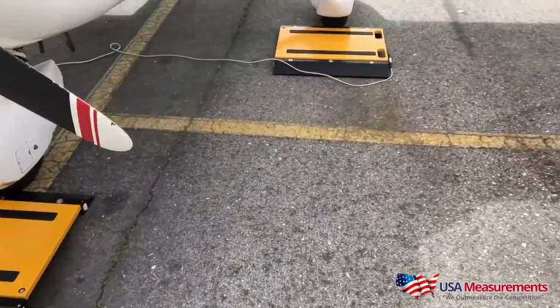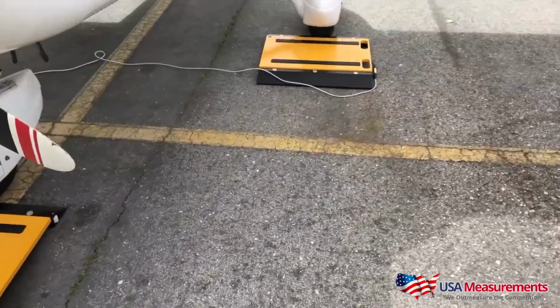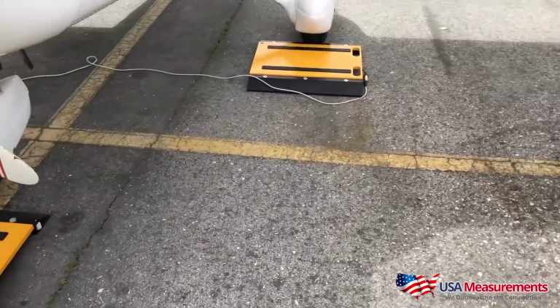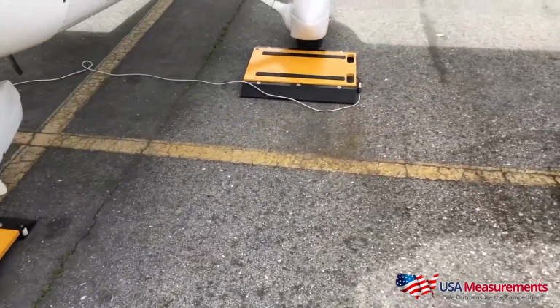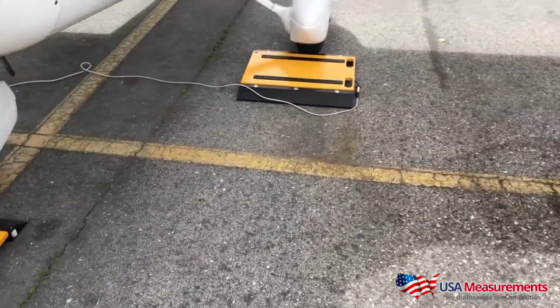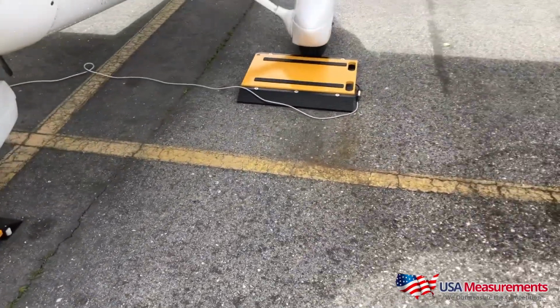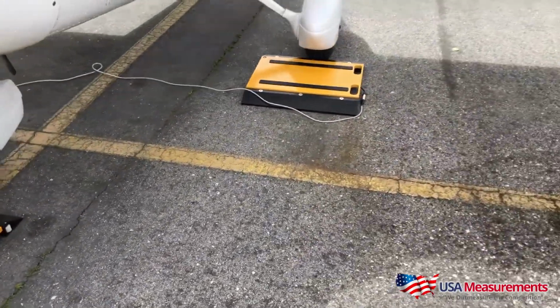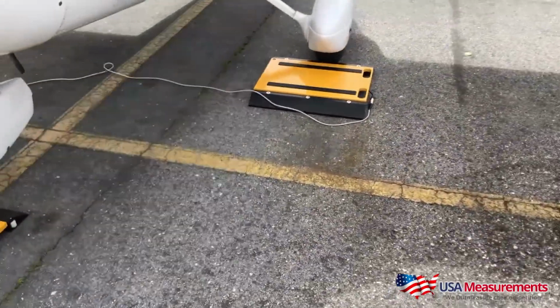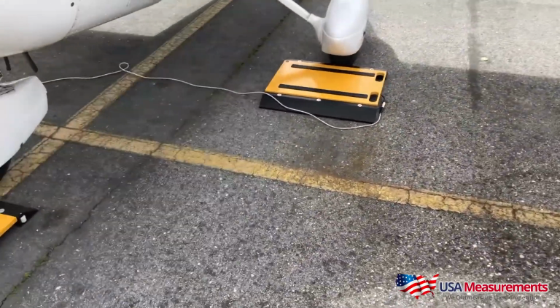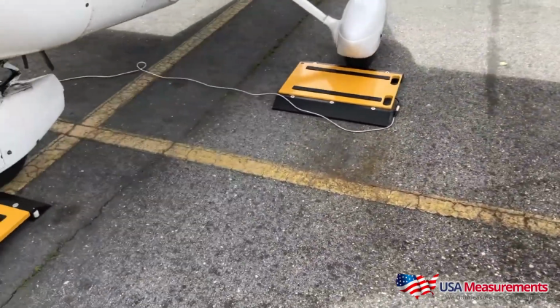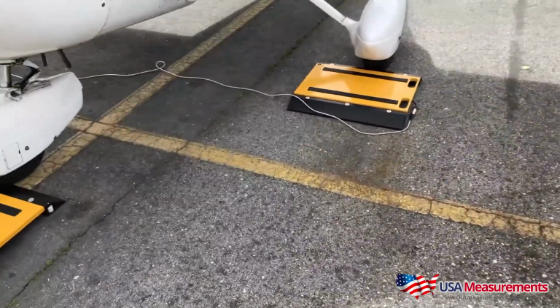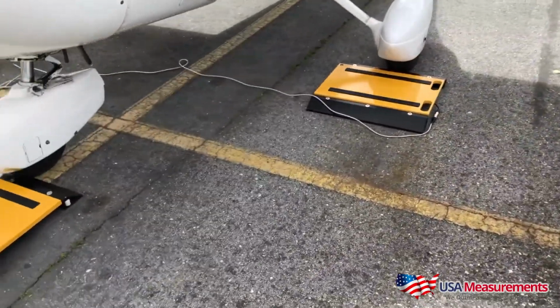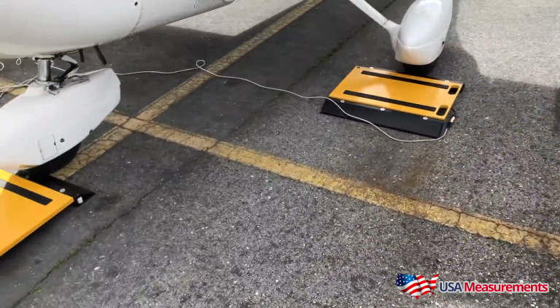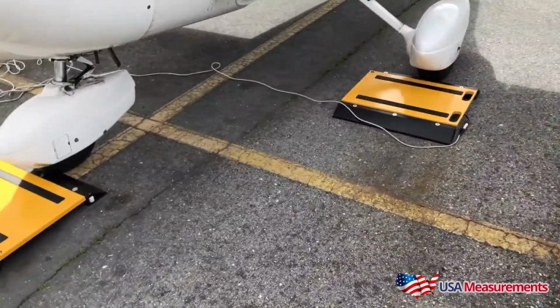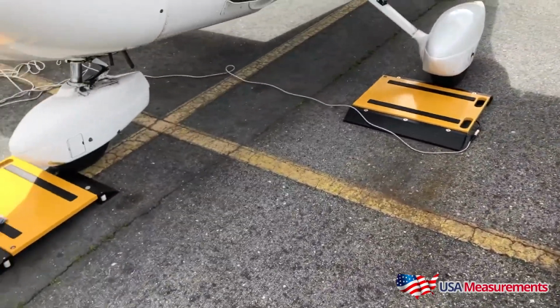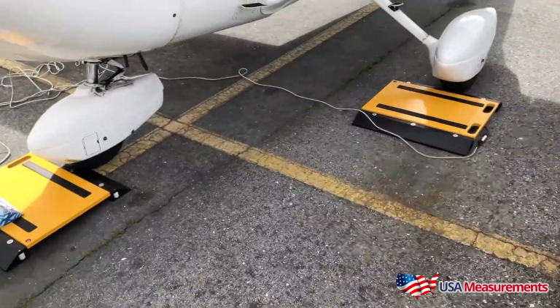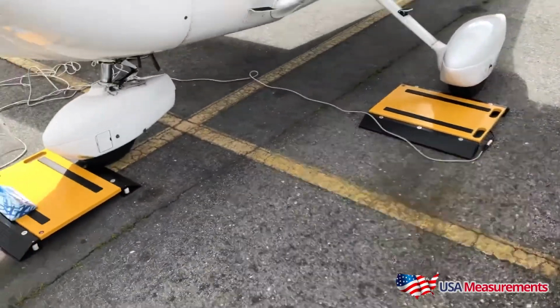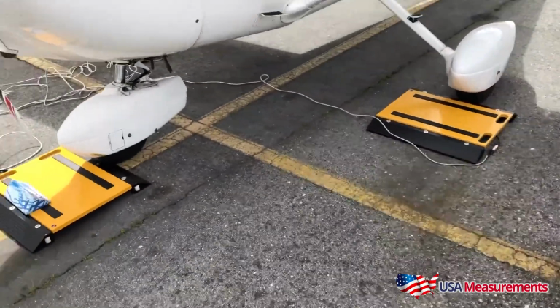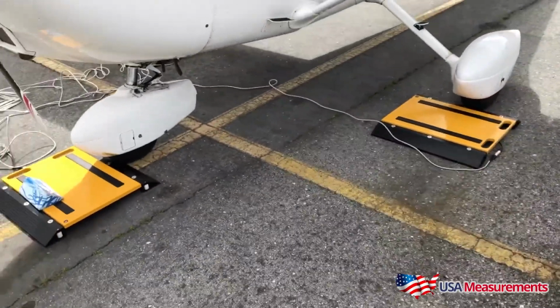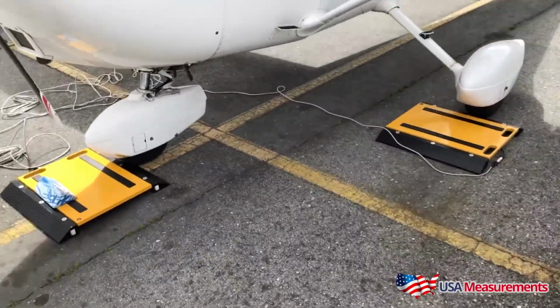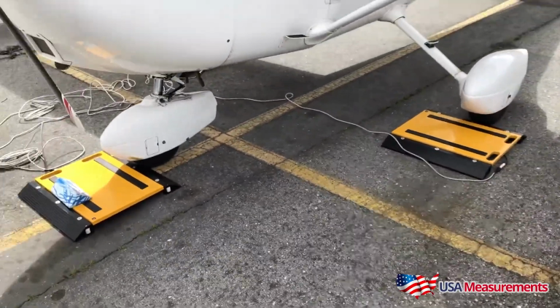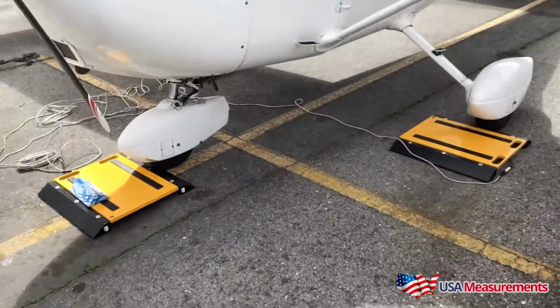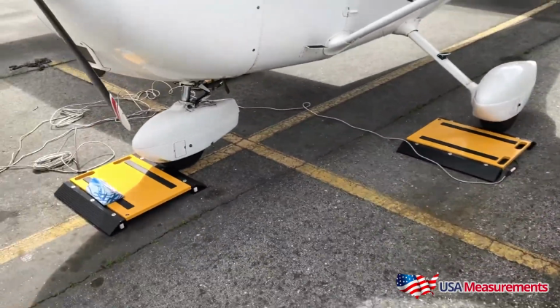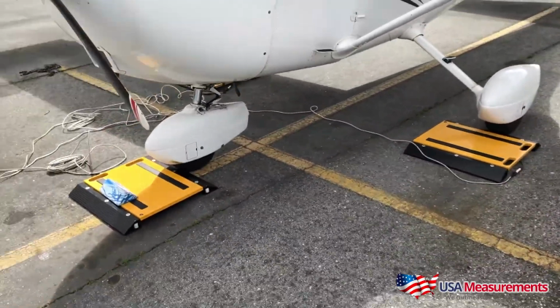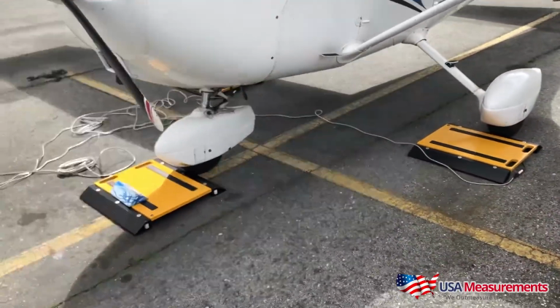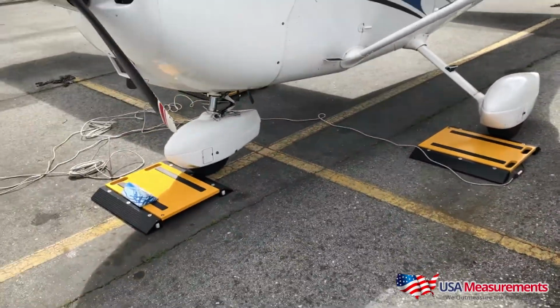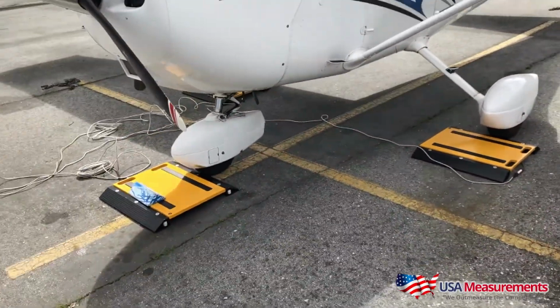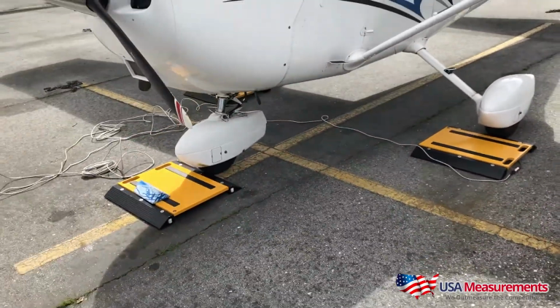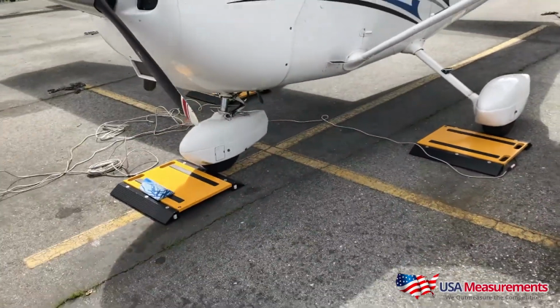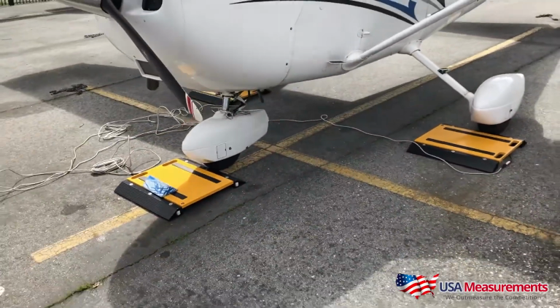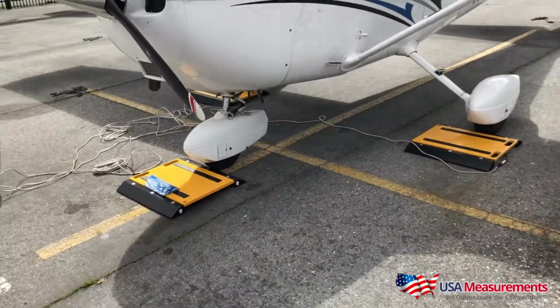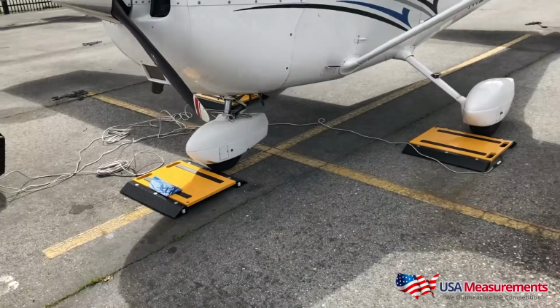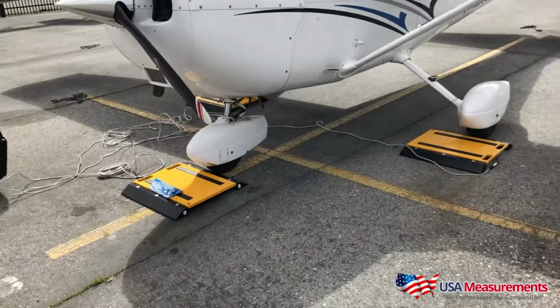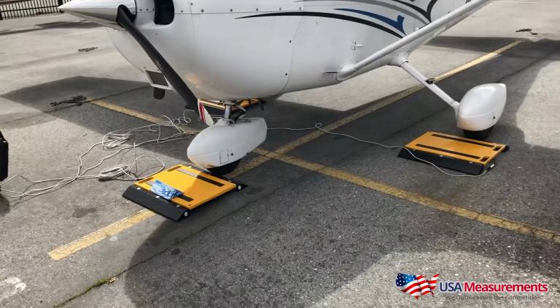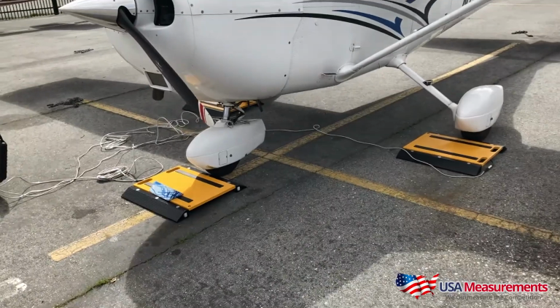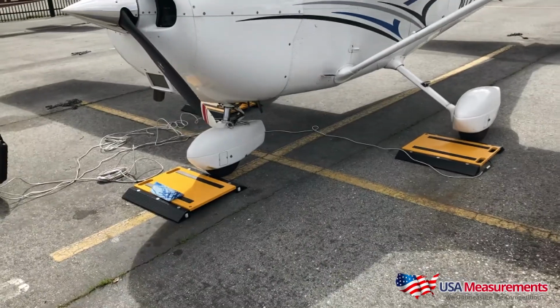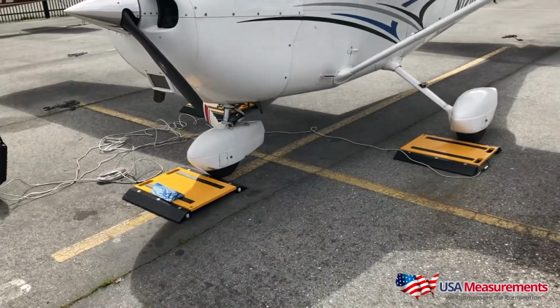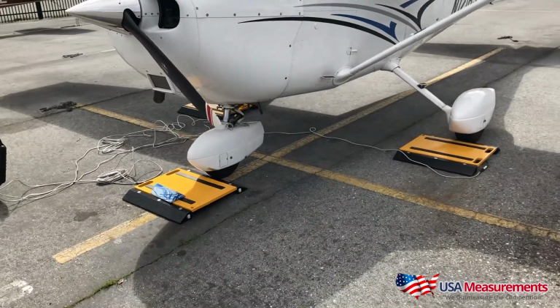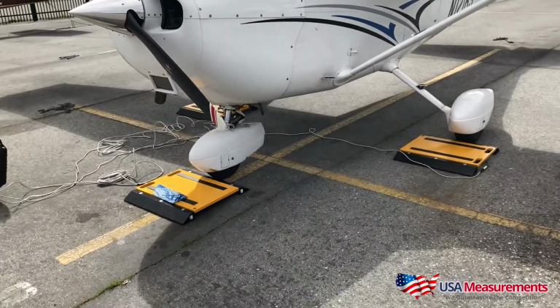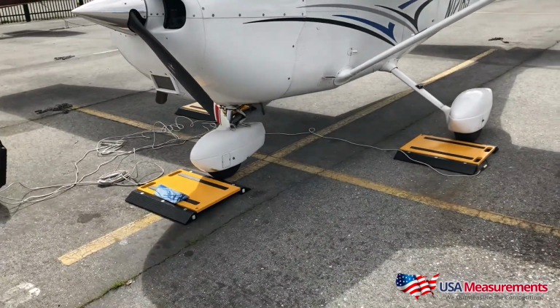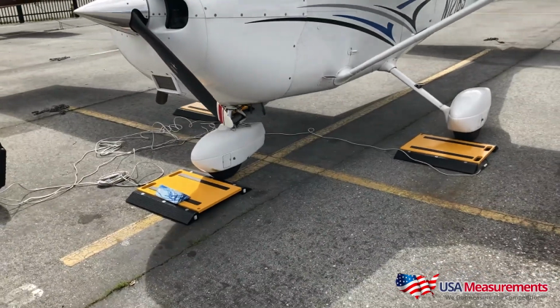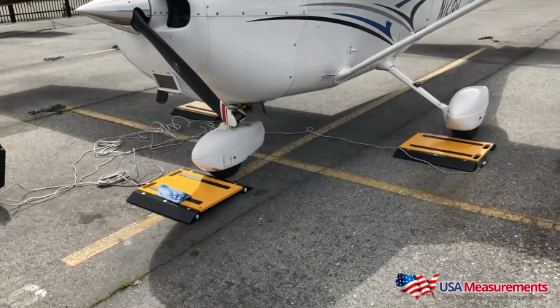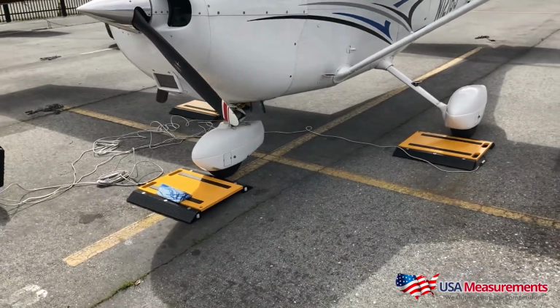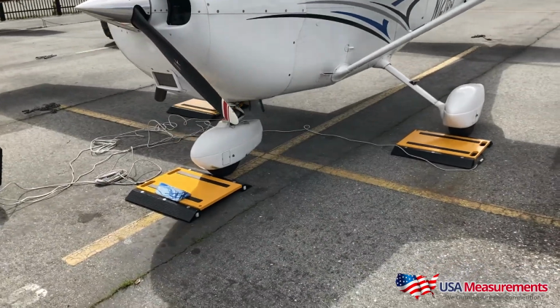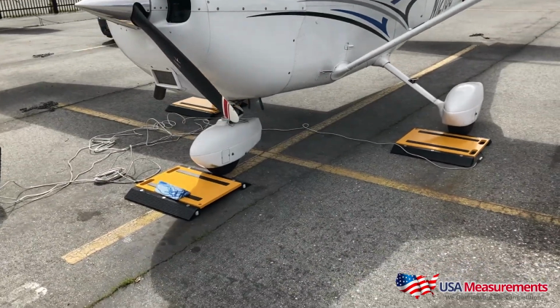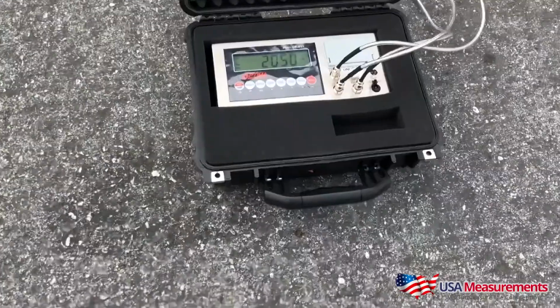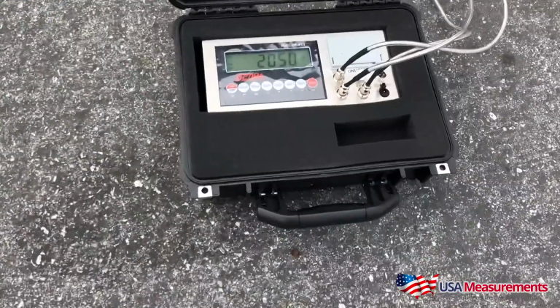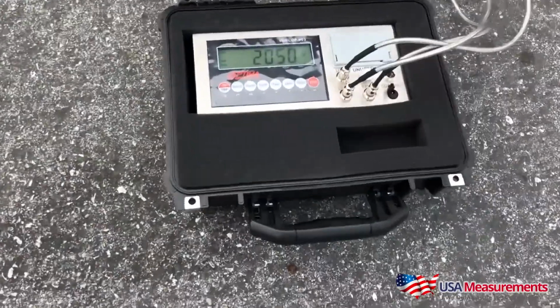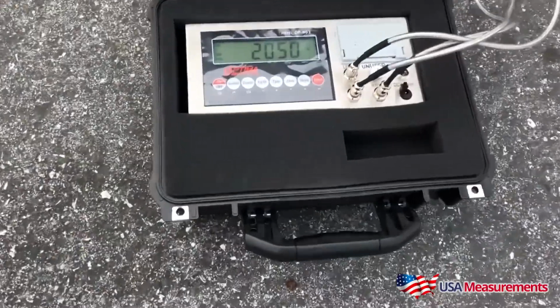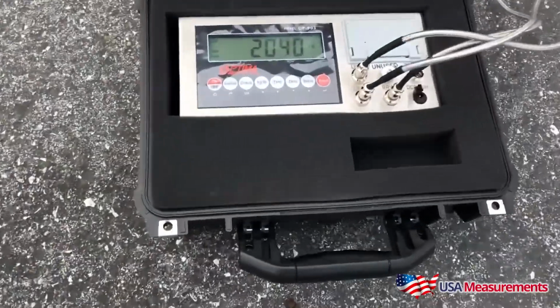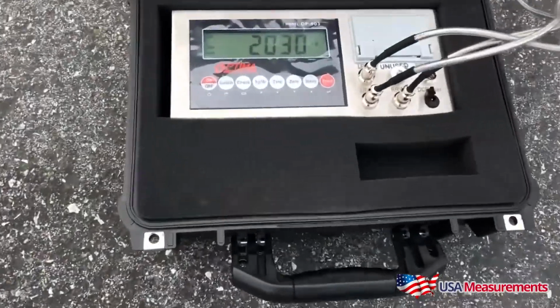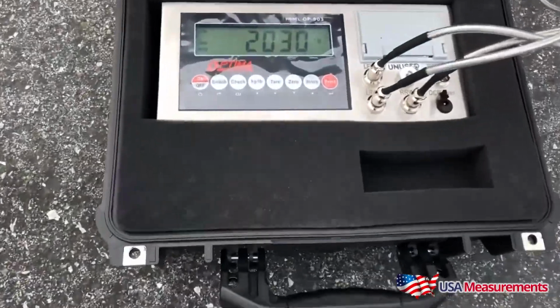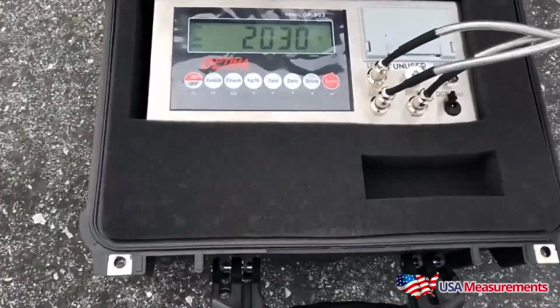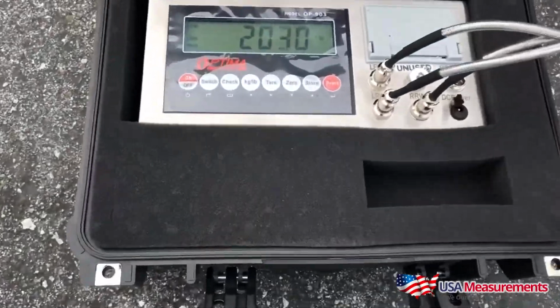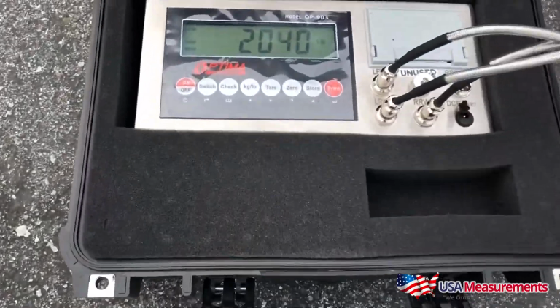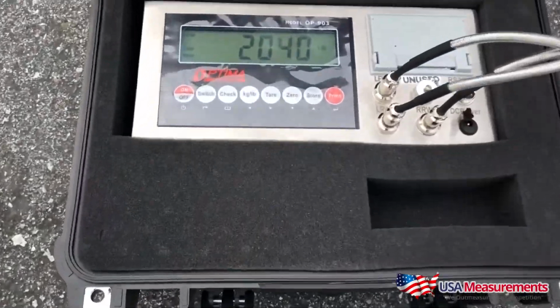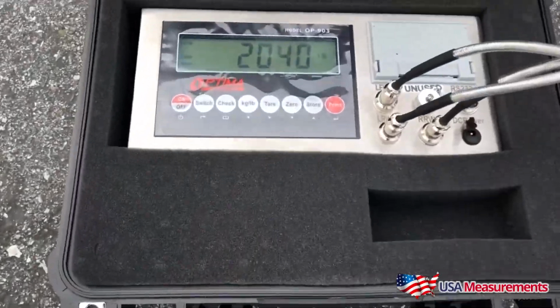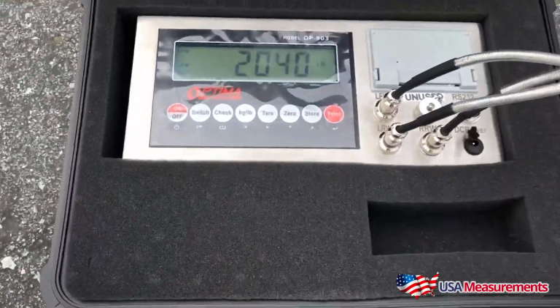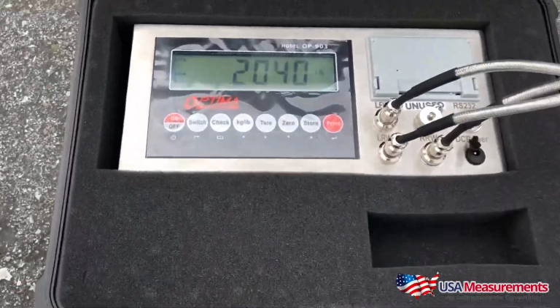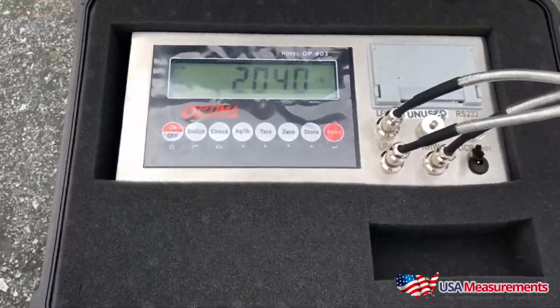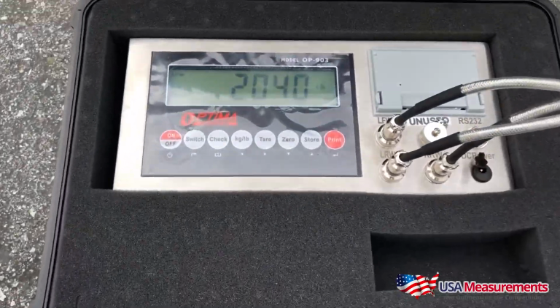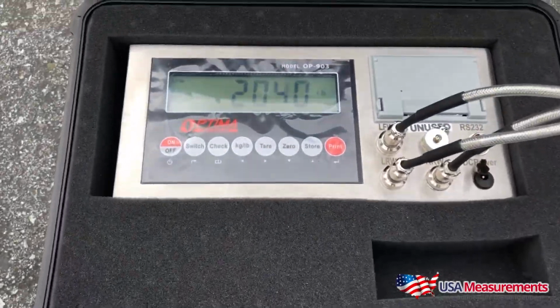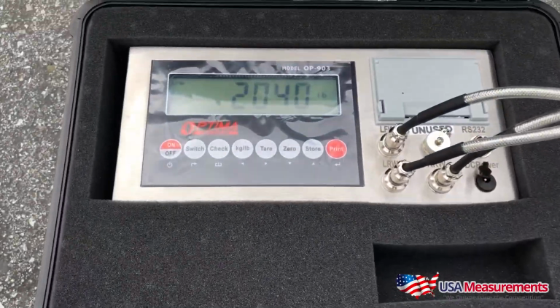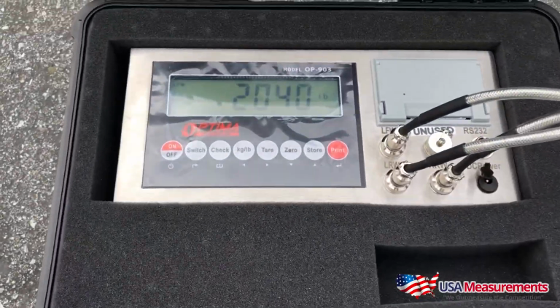The system is portable with built-in carrying handles and it also has wheels to roll if ever needed.